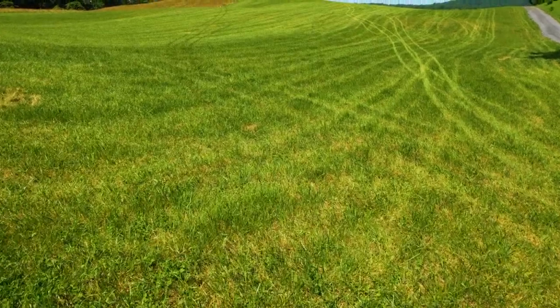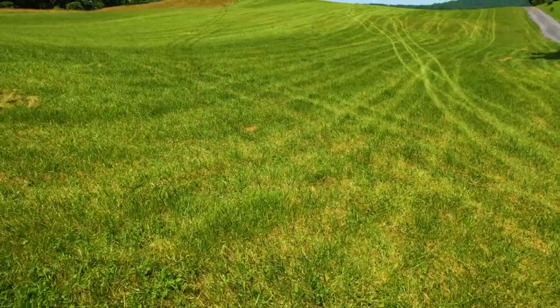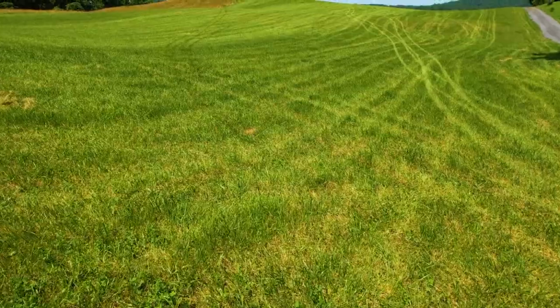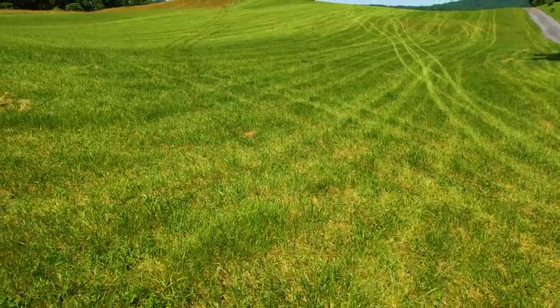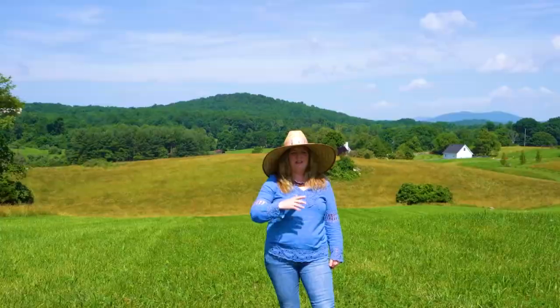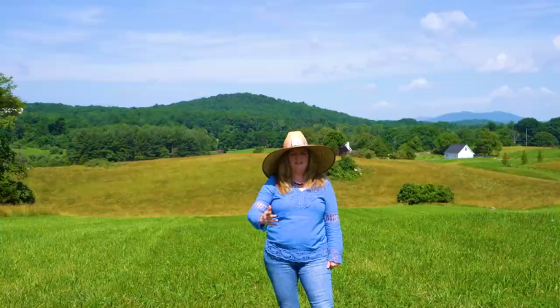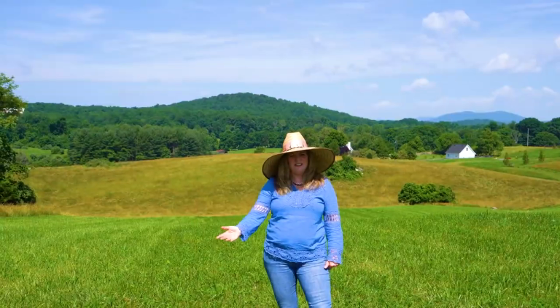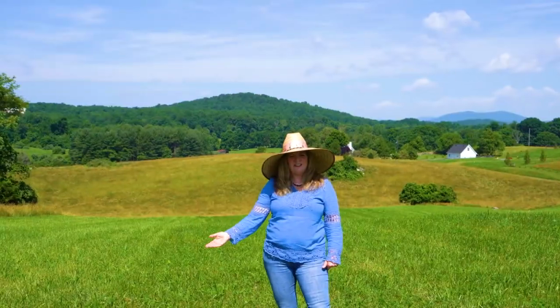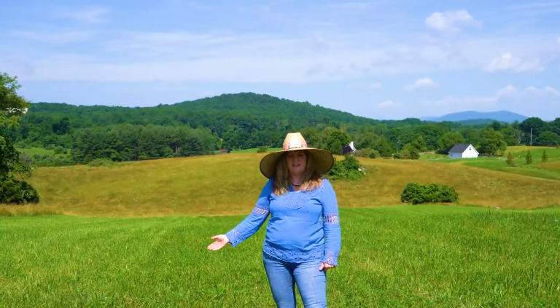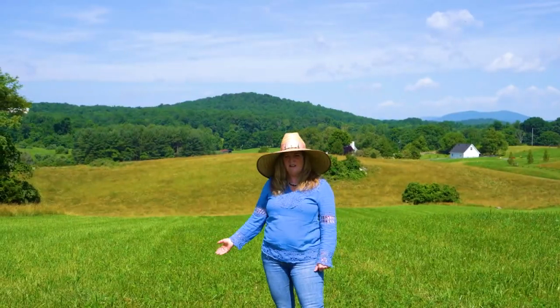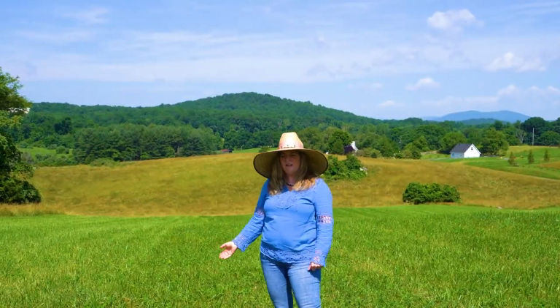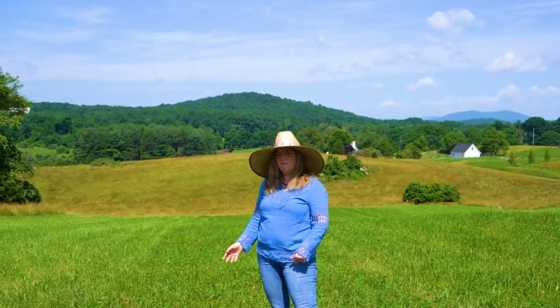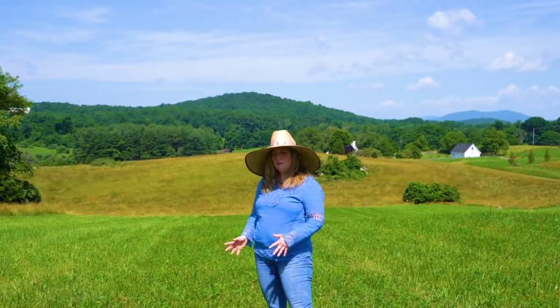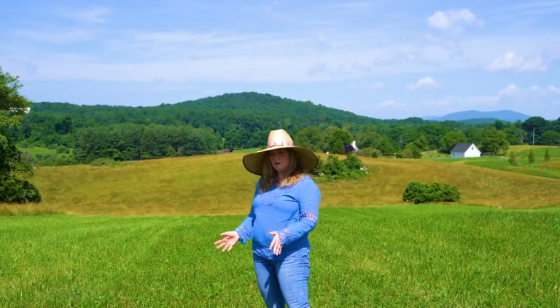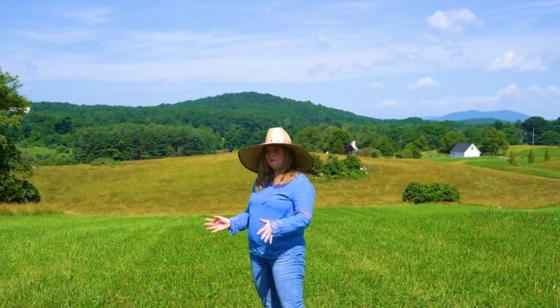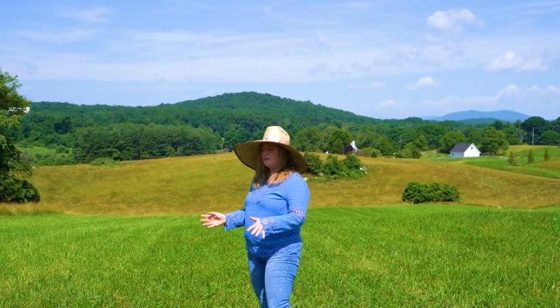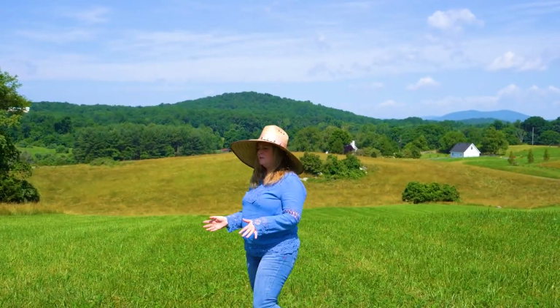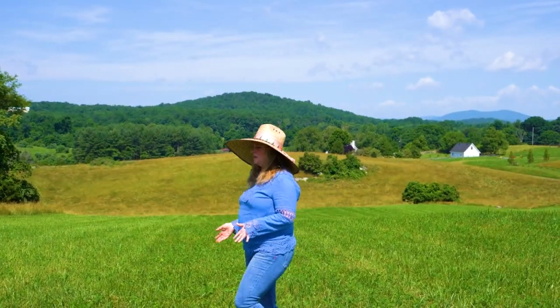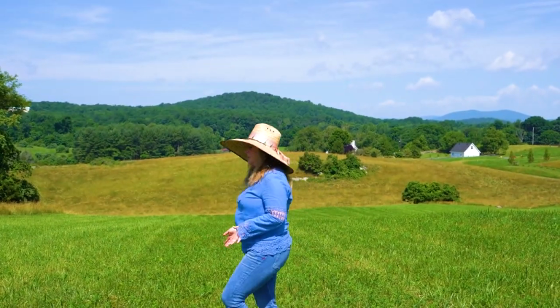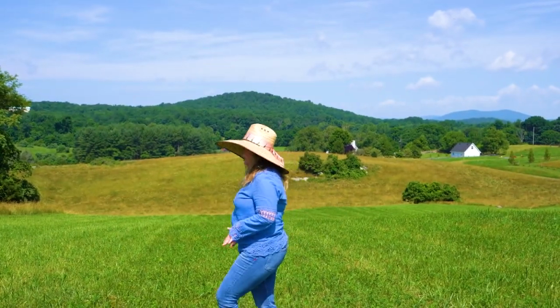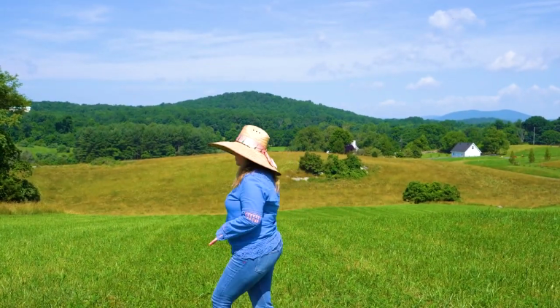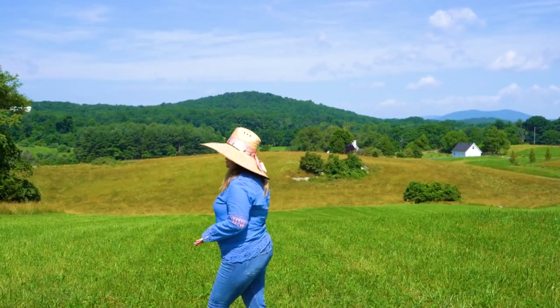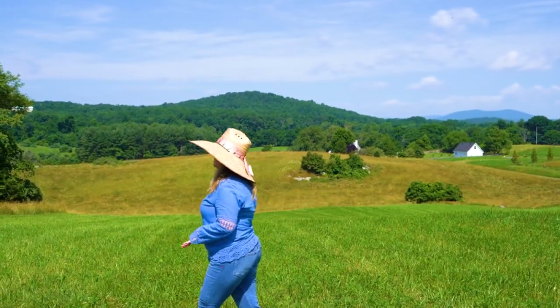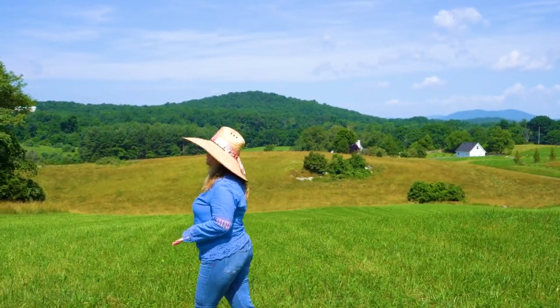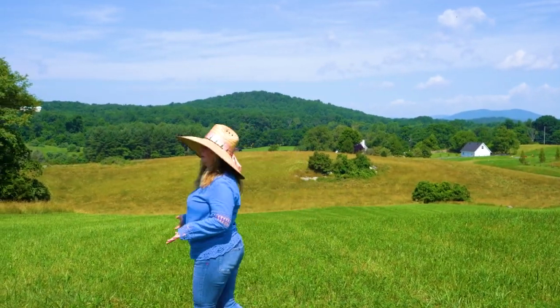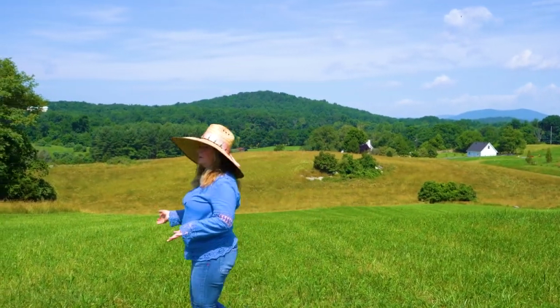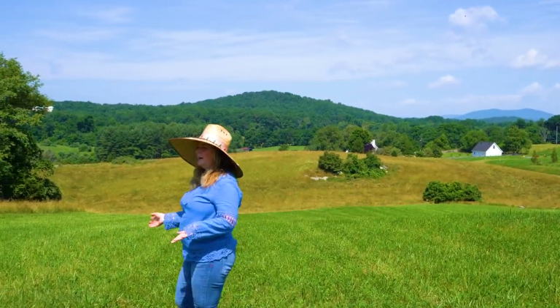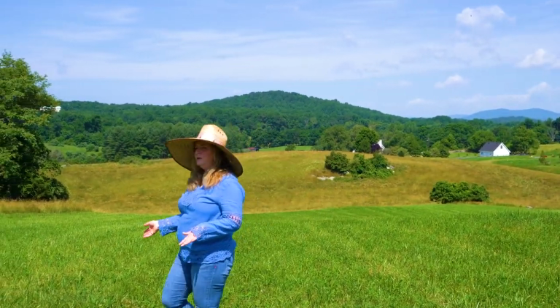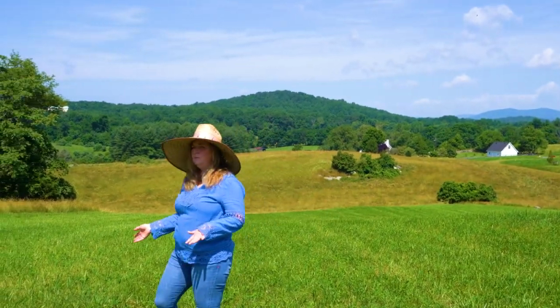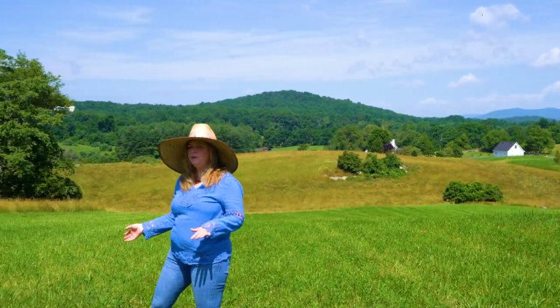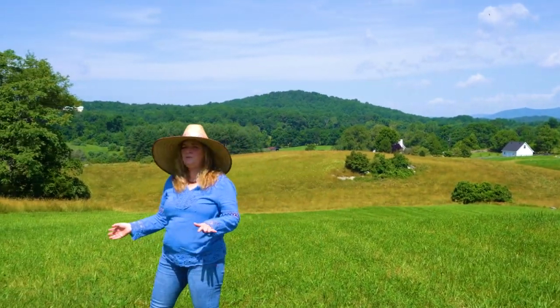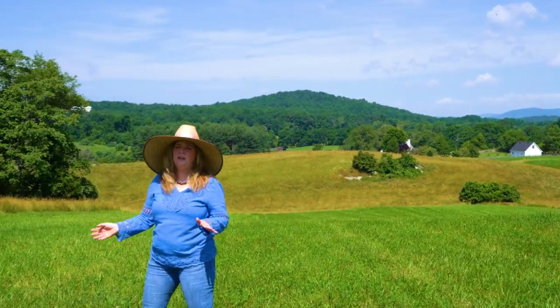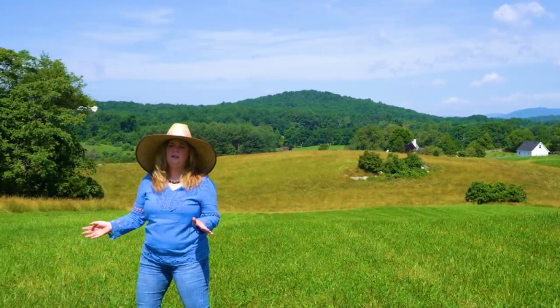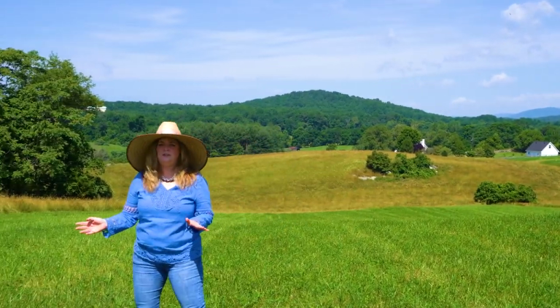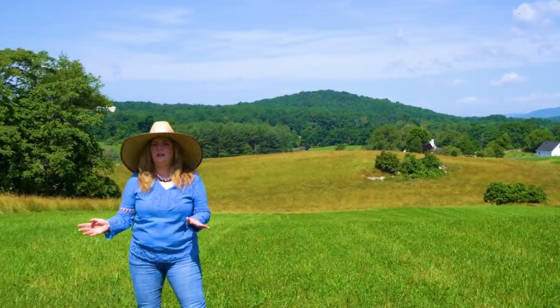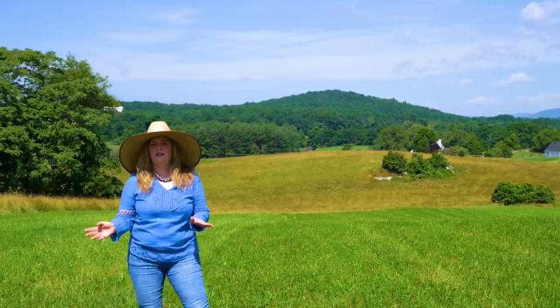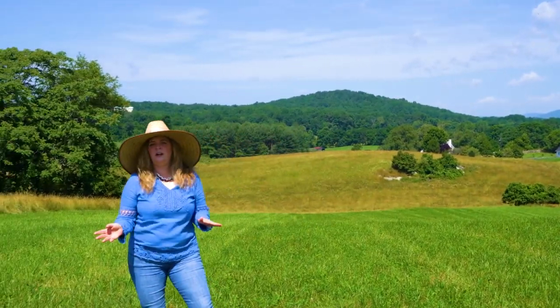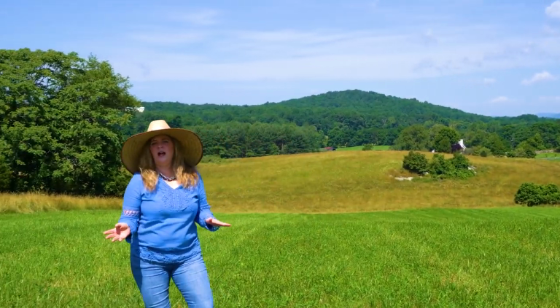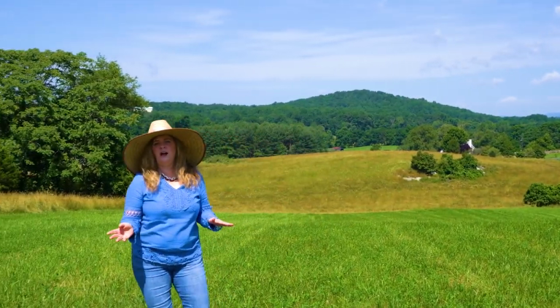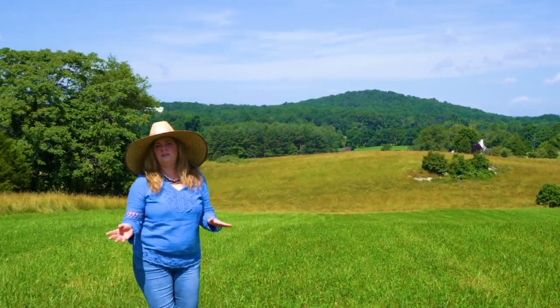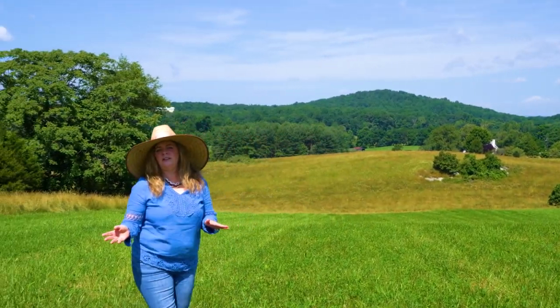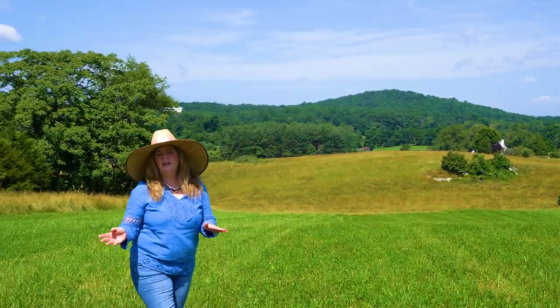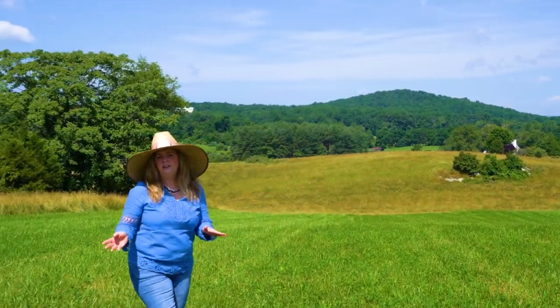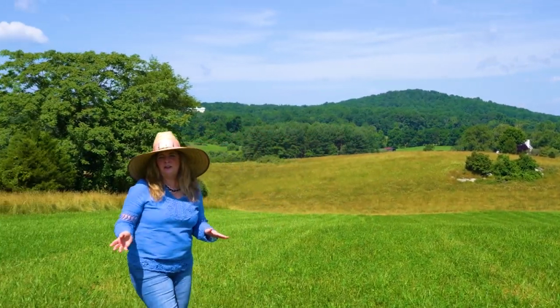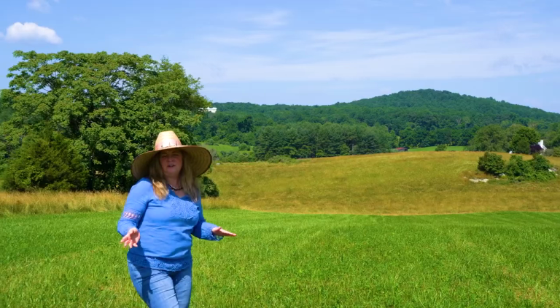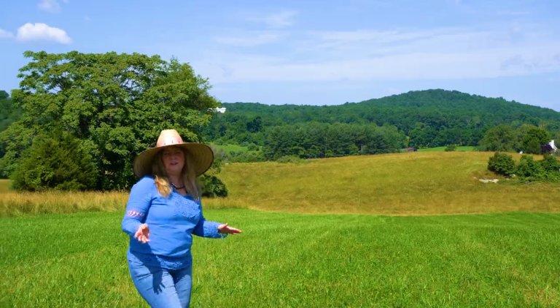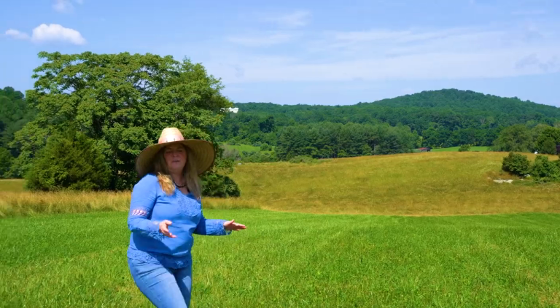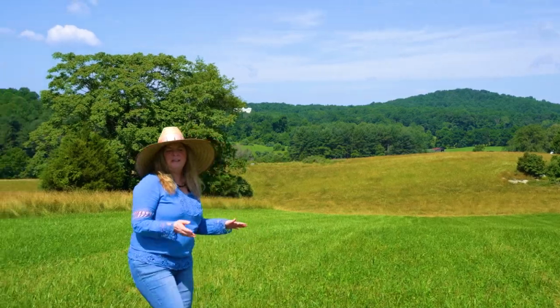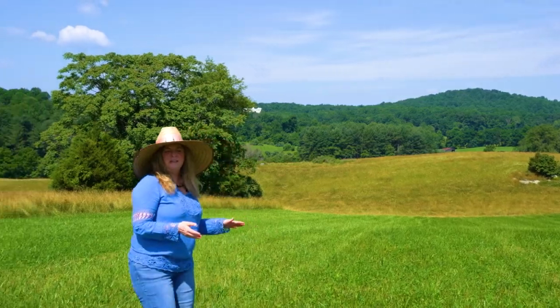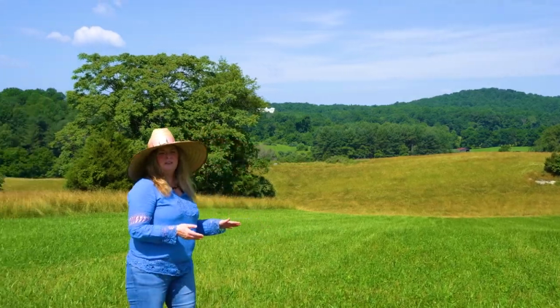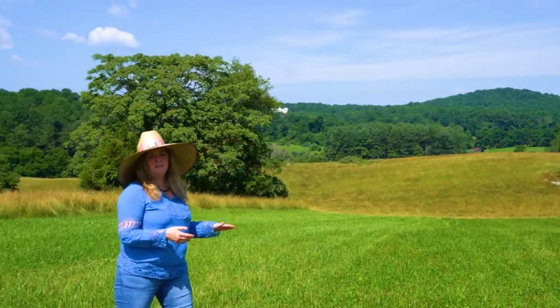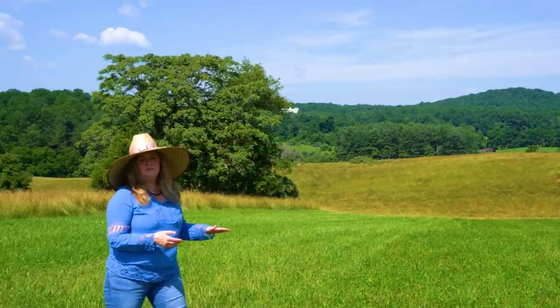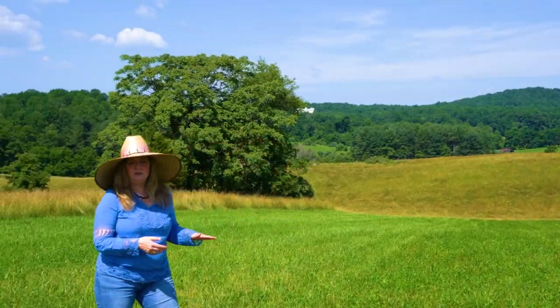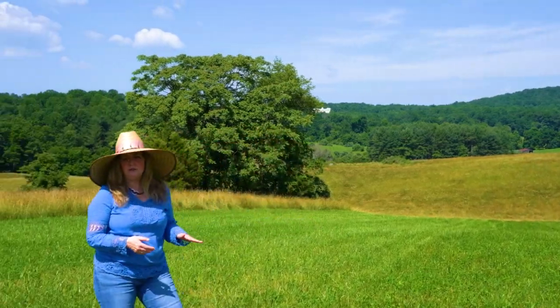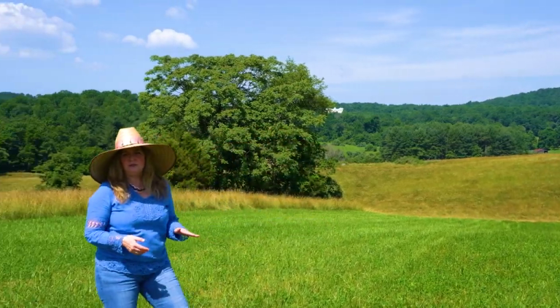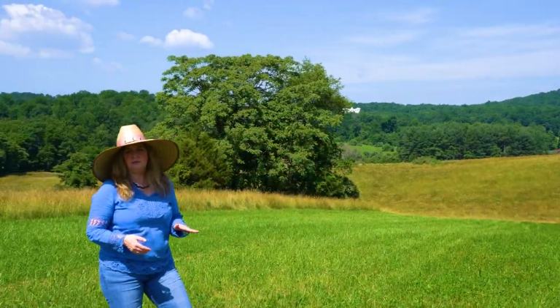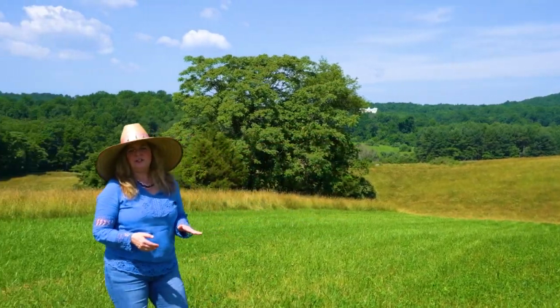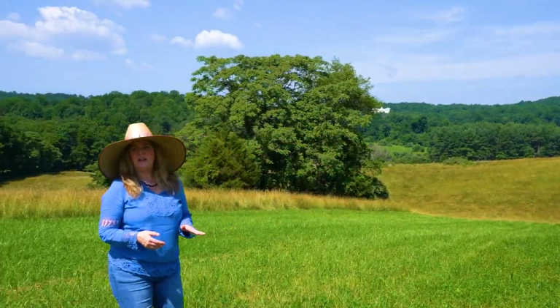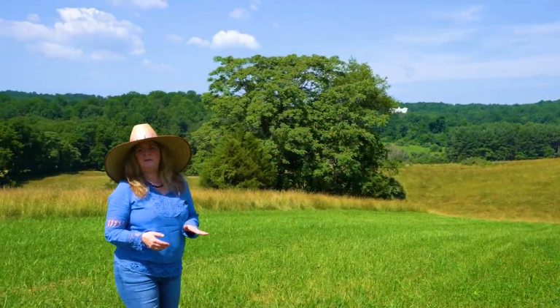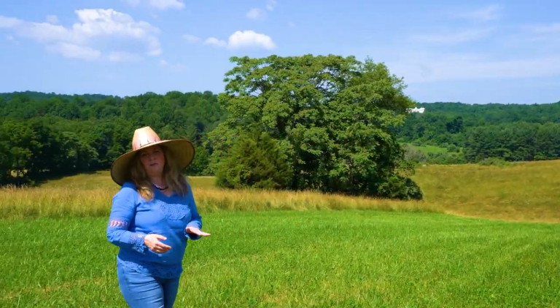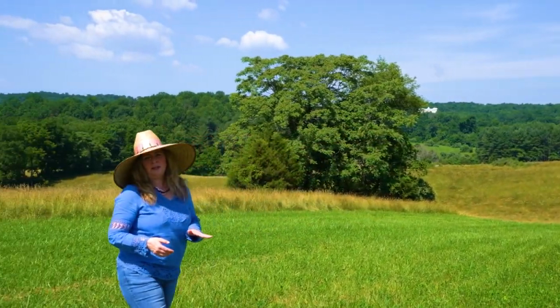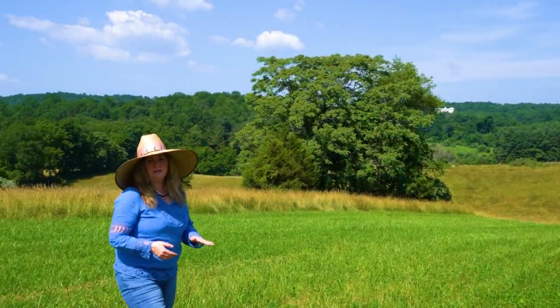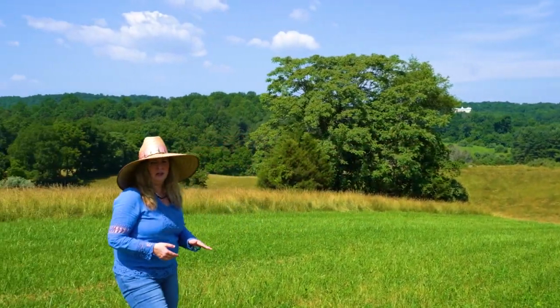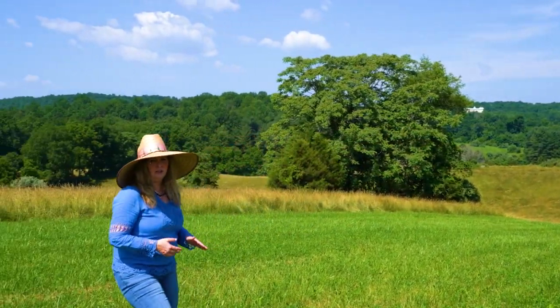One of the things I love most about this property is that no matter which way you site your house, there are magnificent views whichever way you turn.